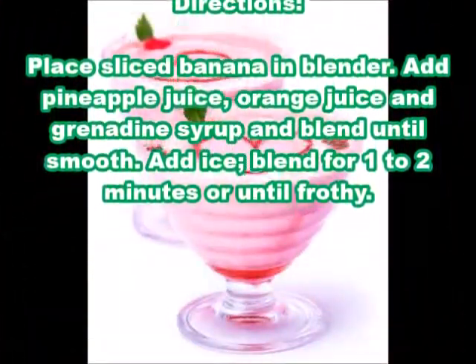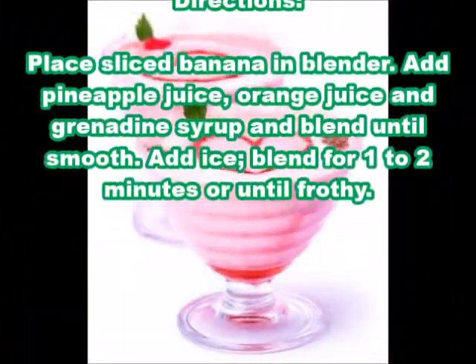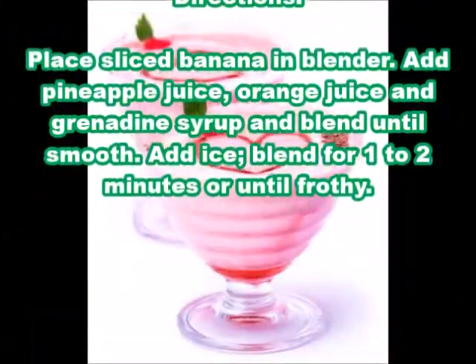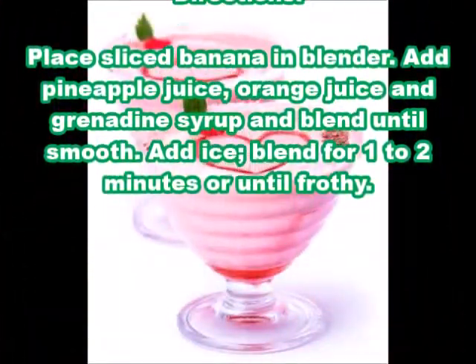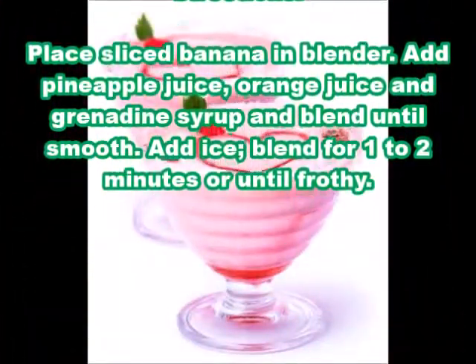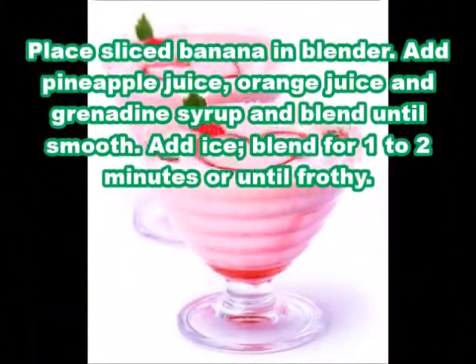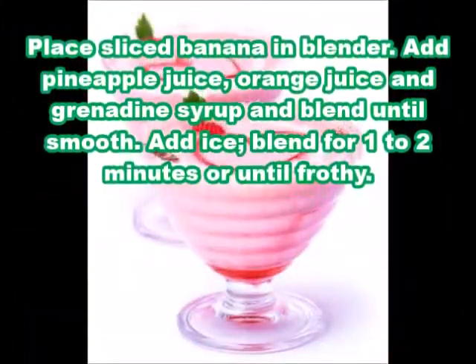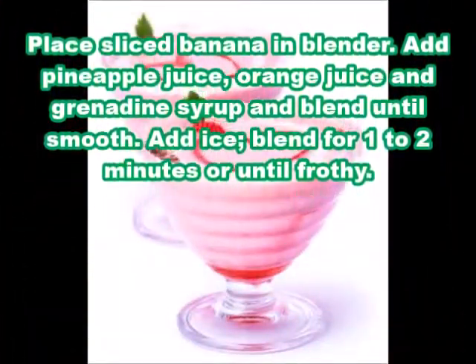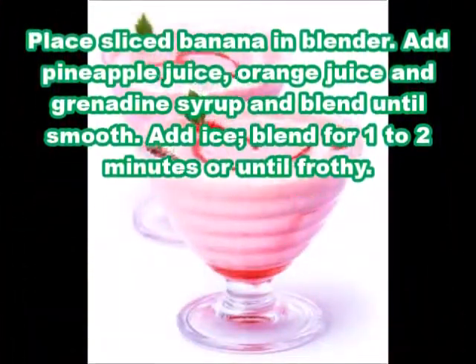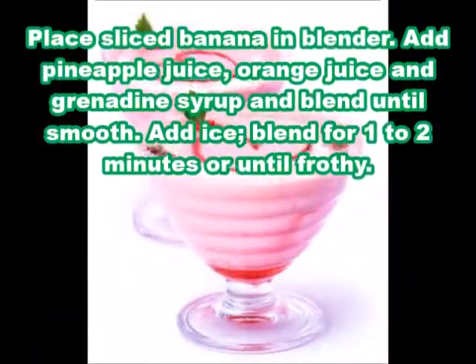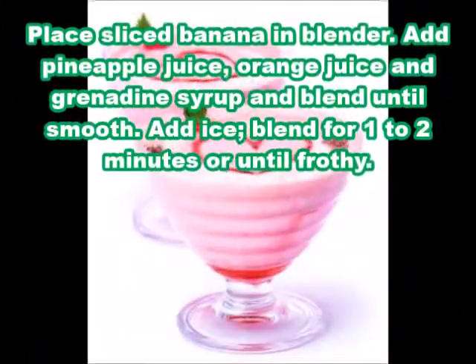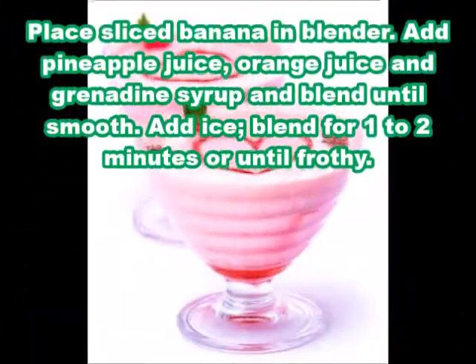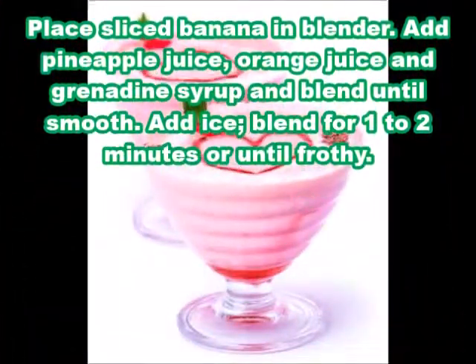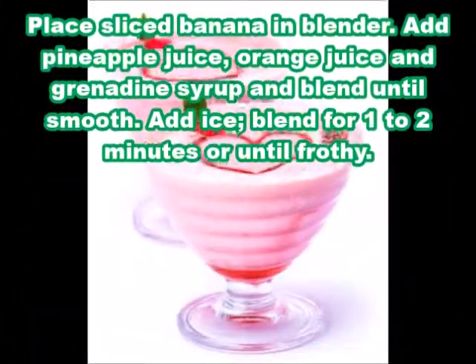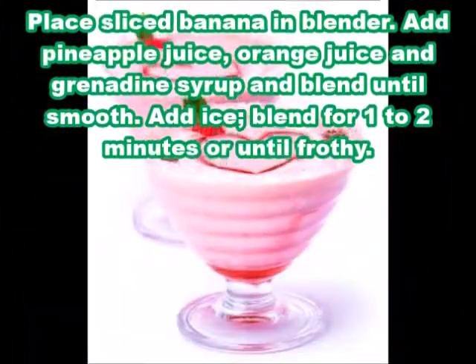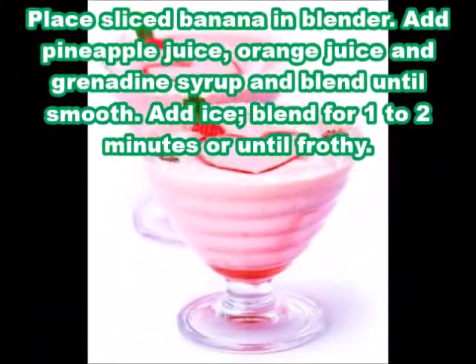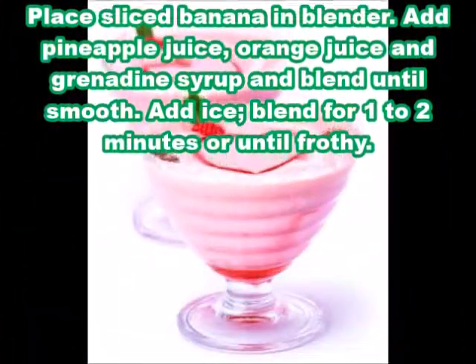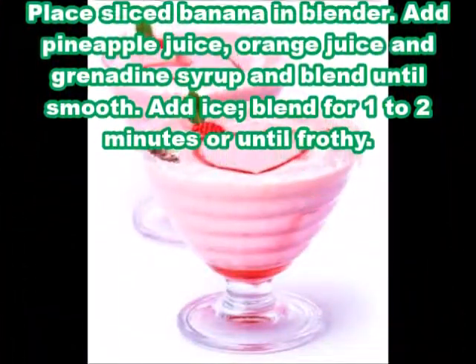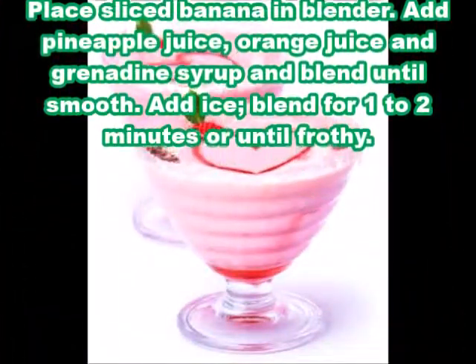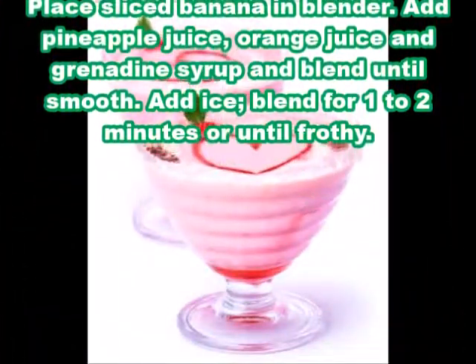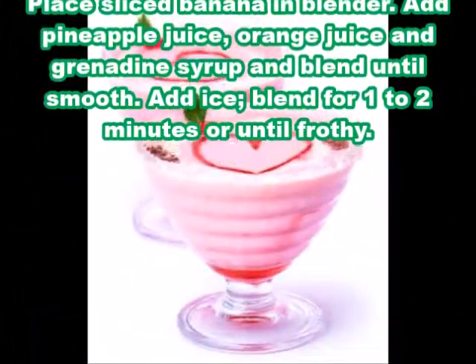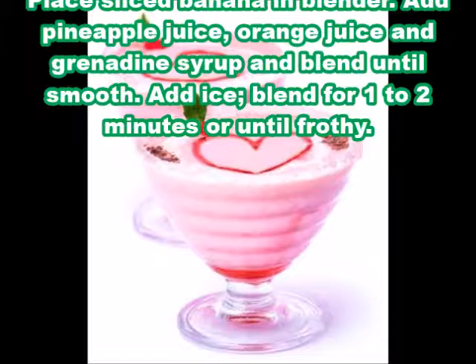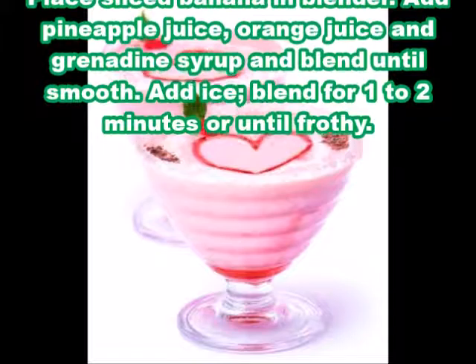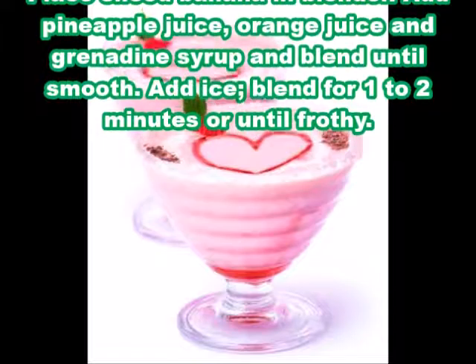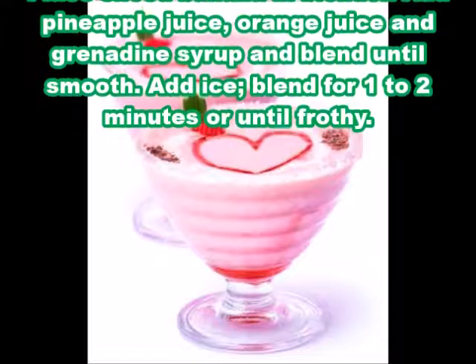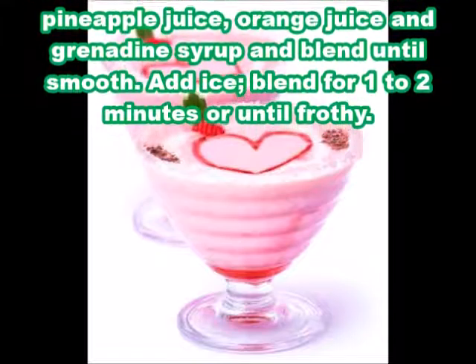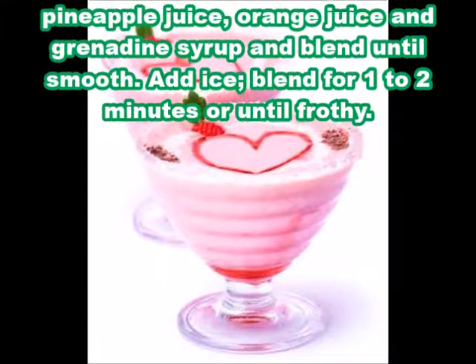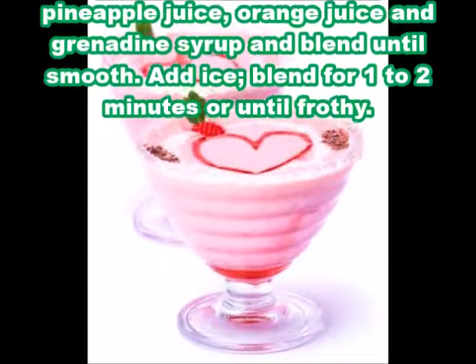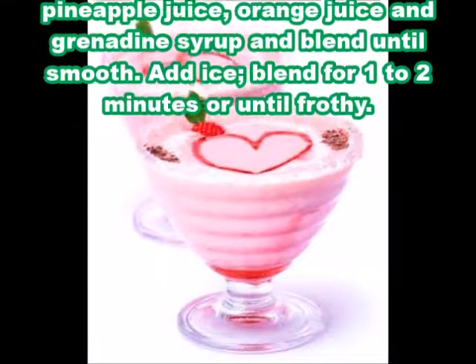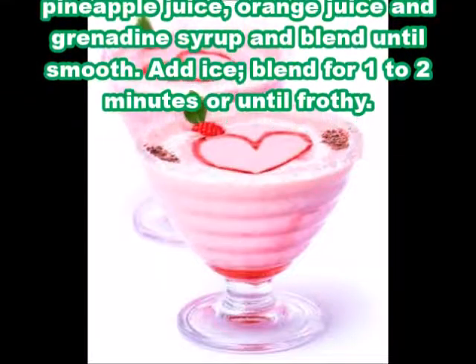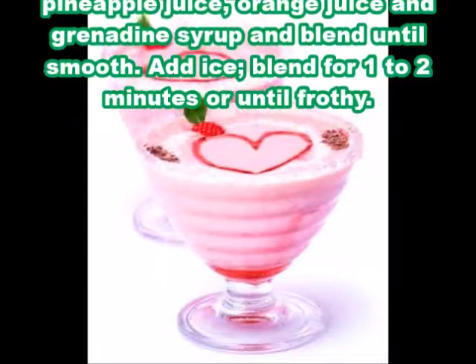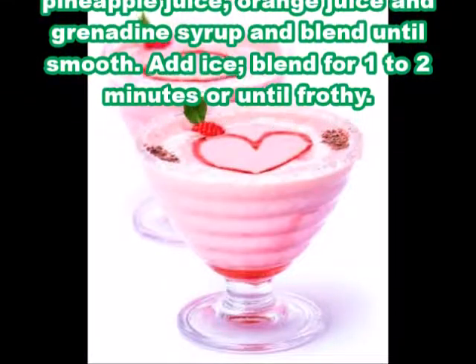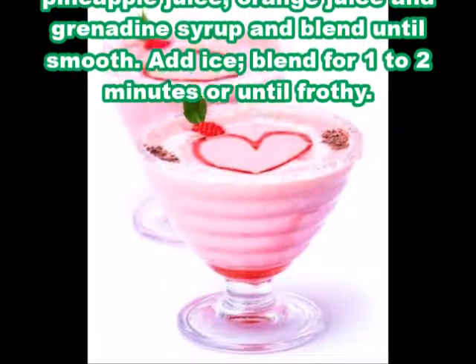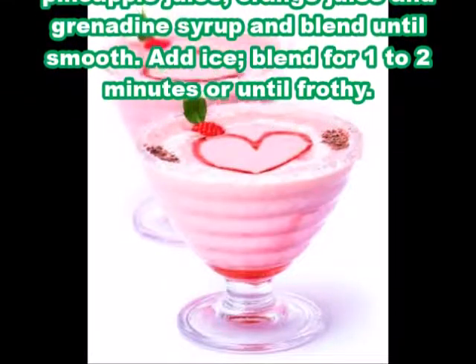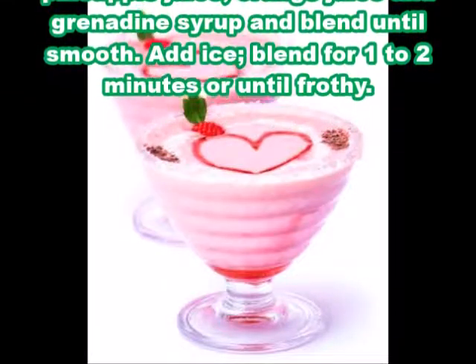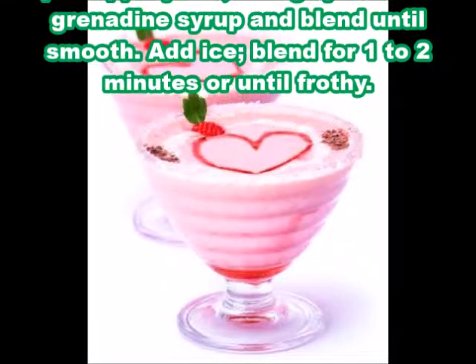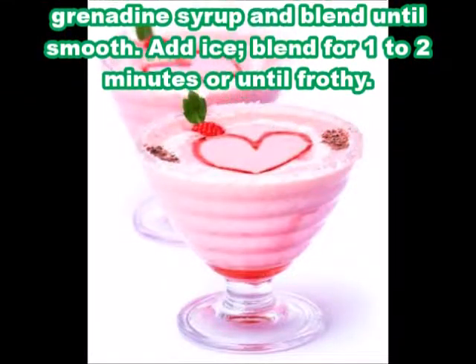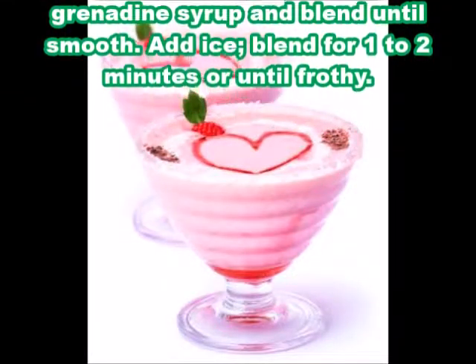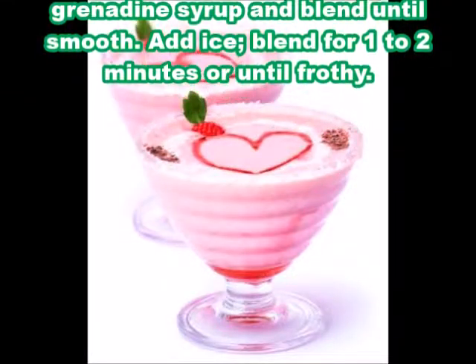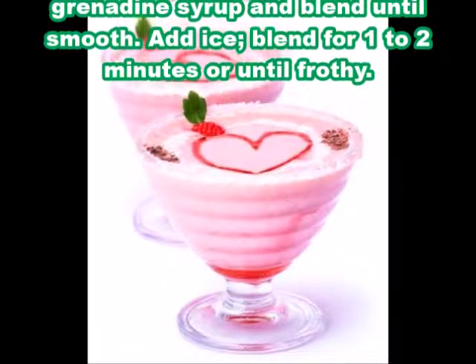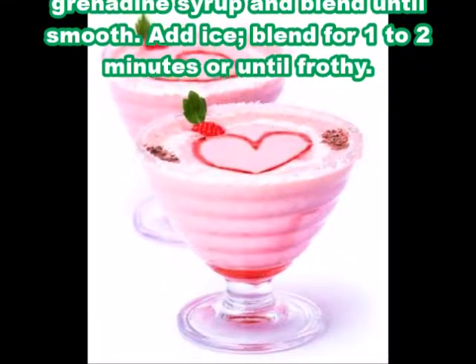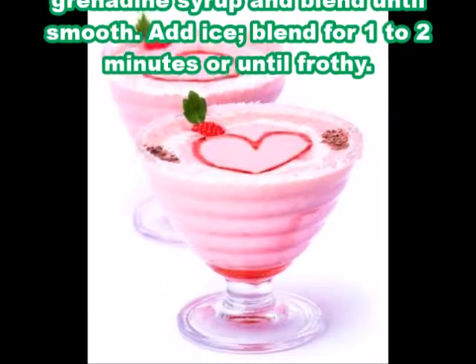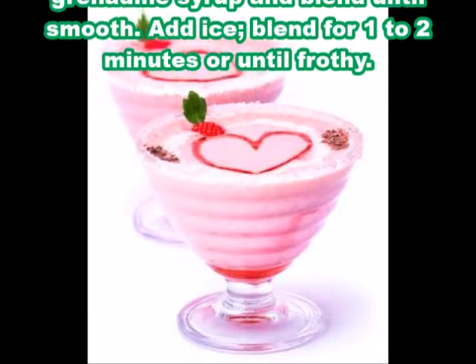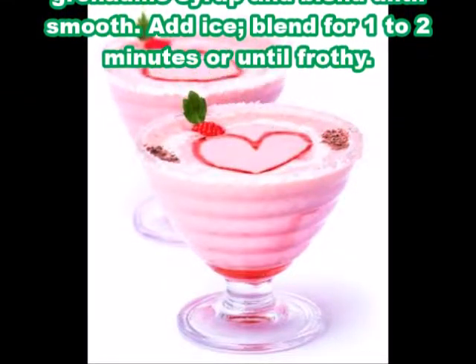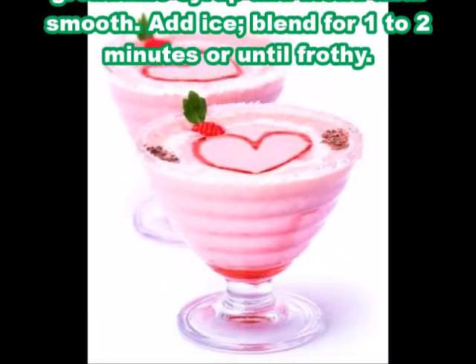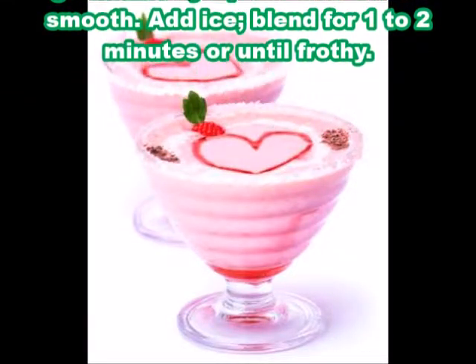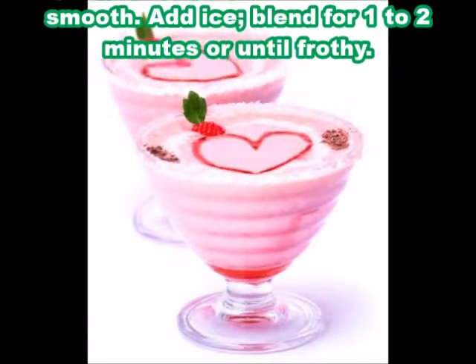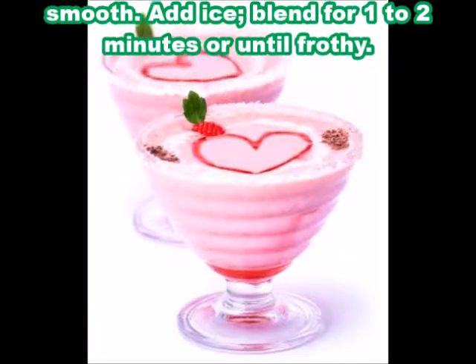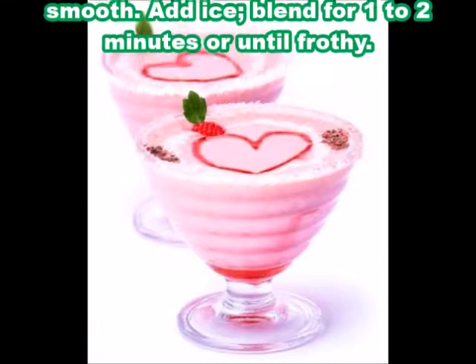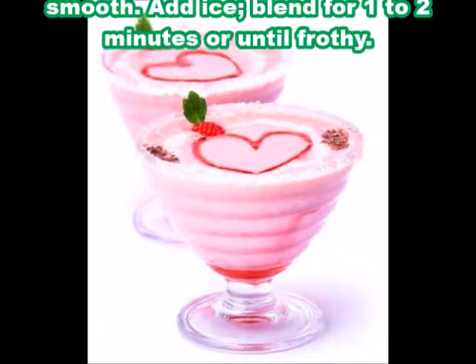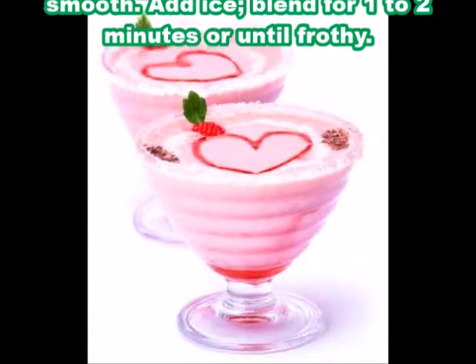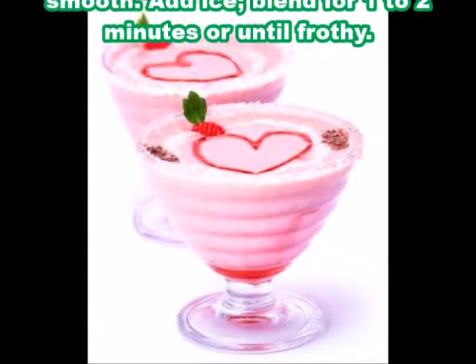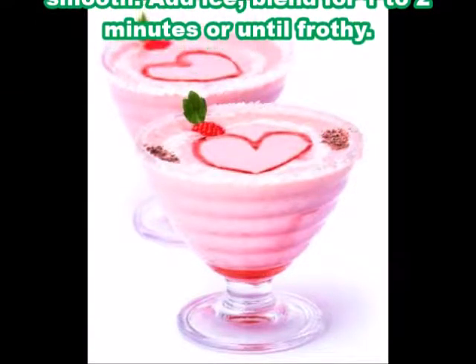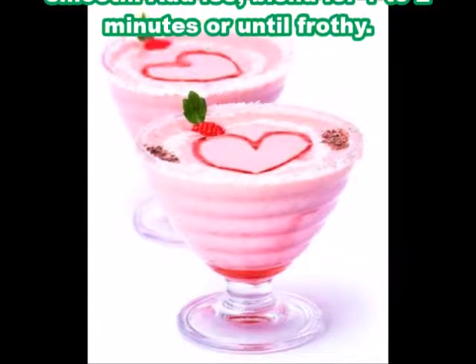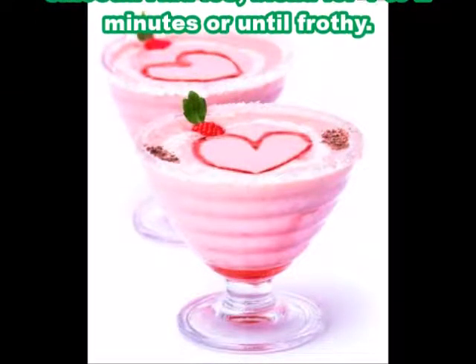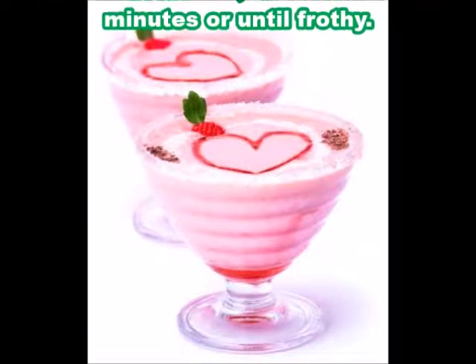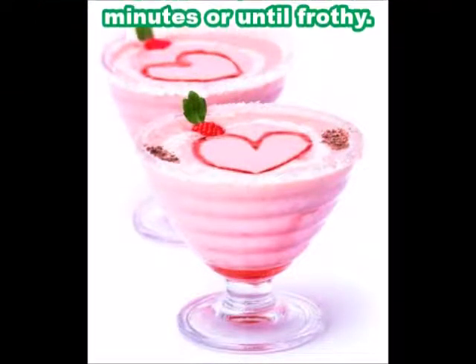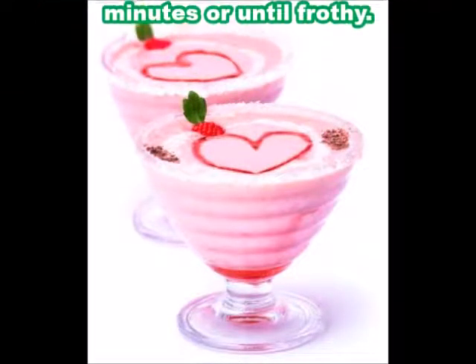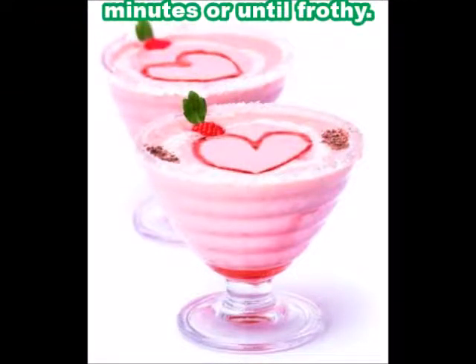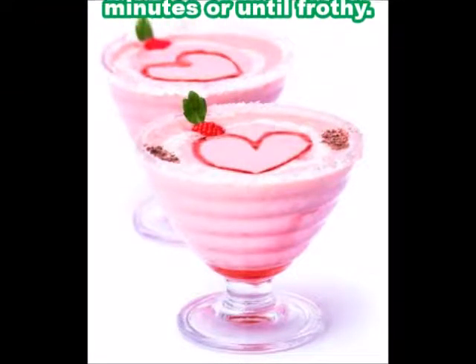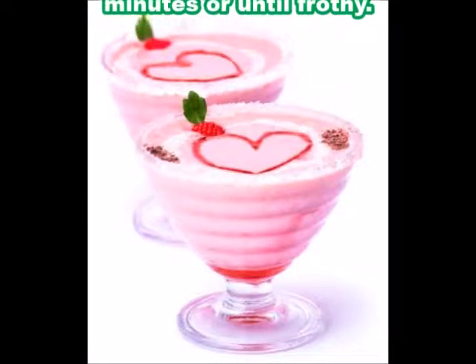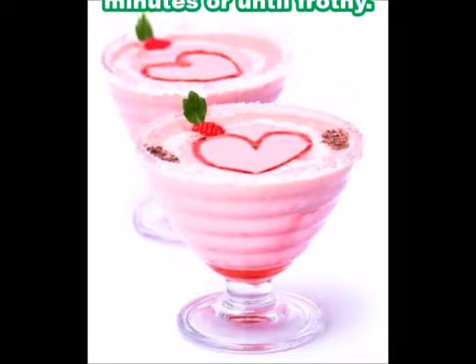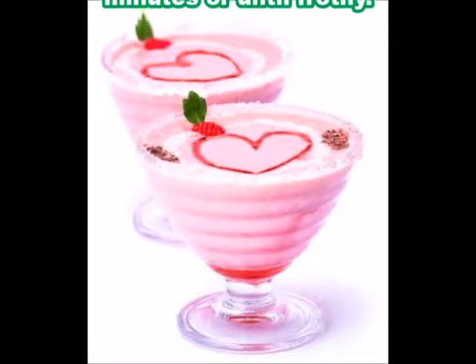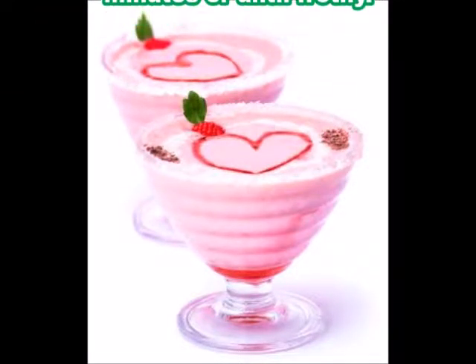Add ice and blend for one to two minutes or until frothy.